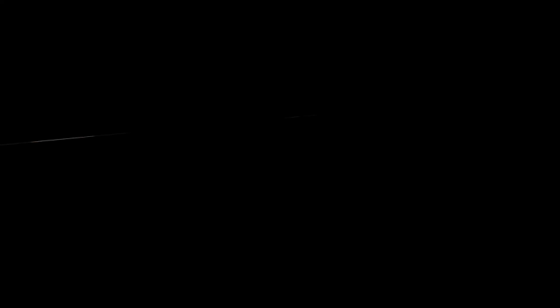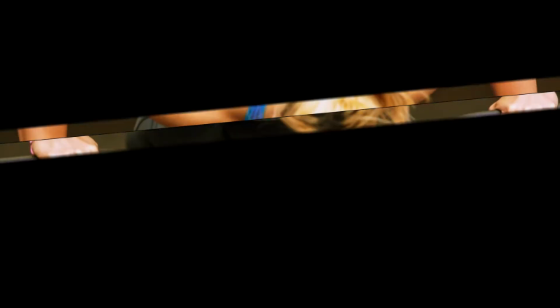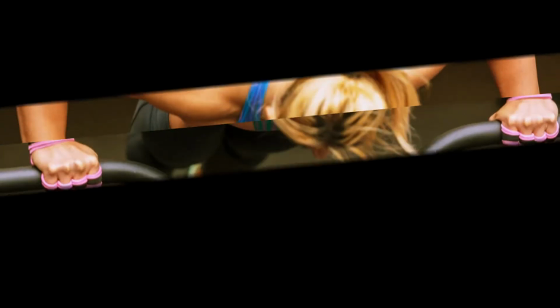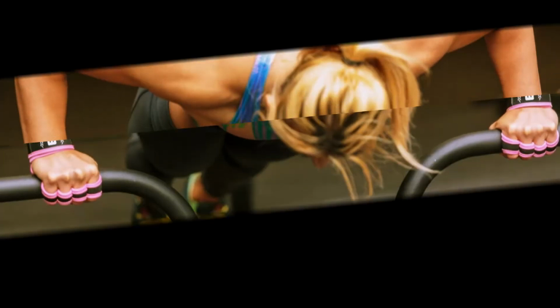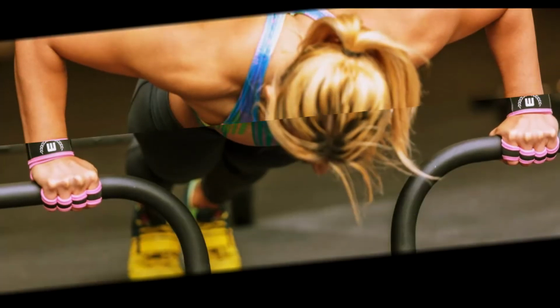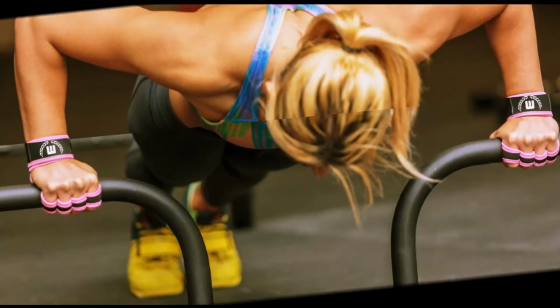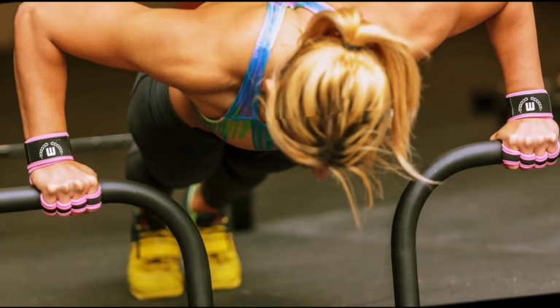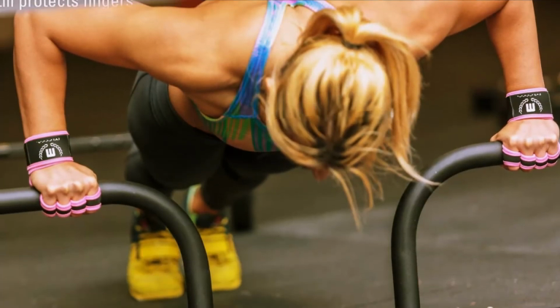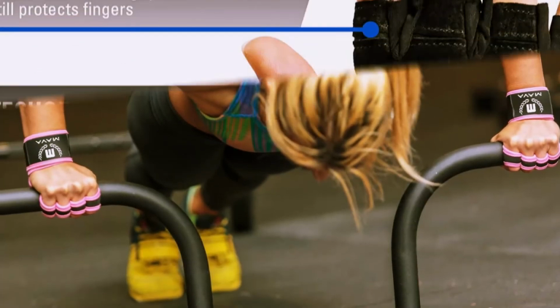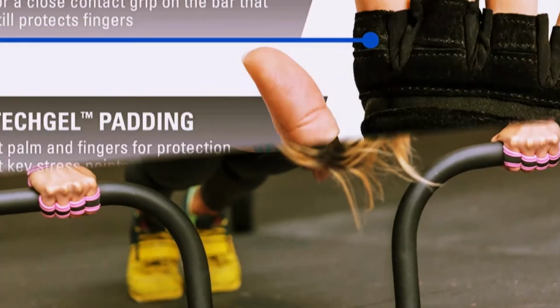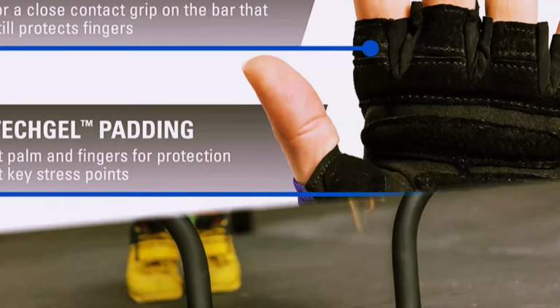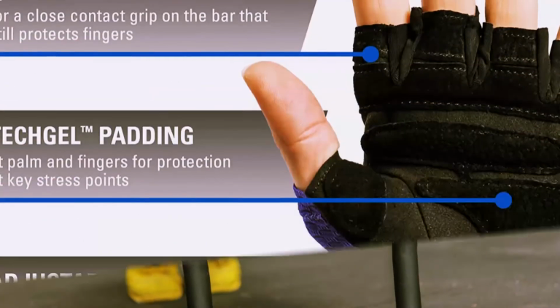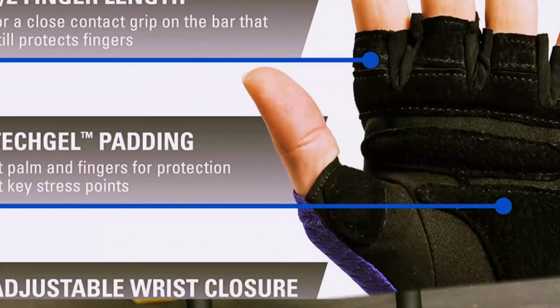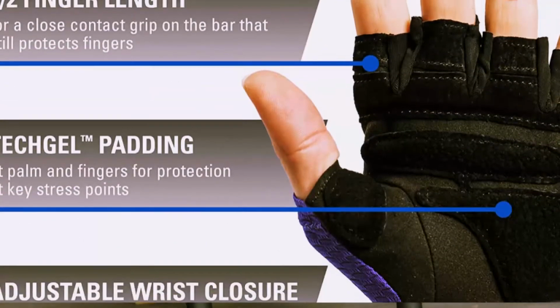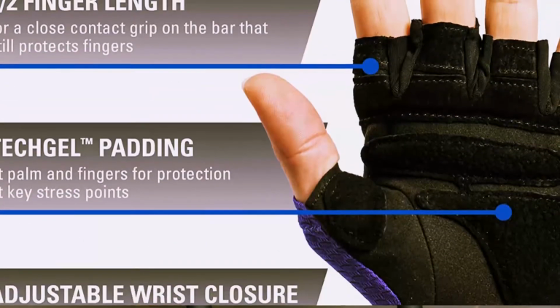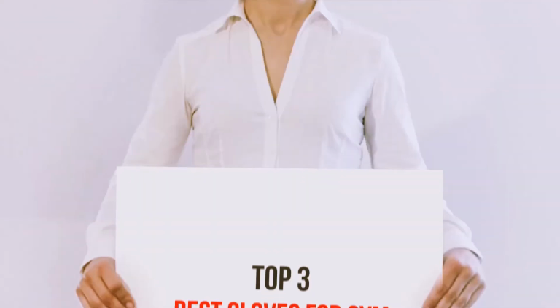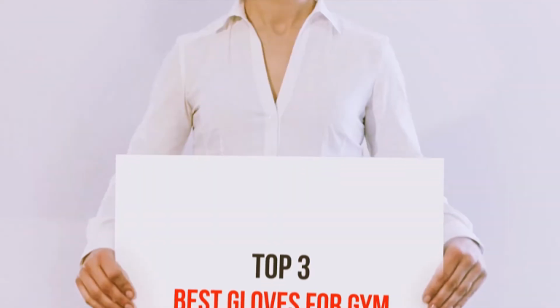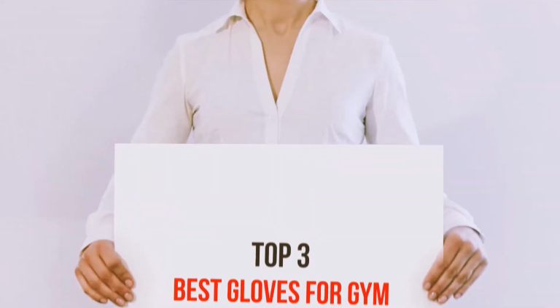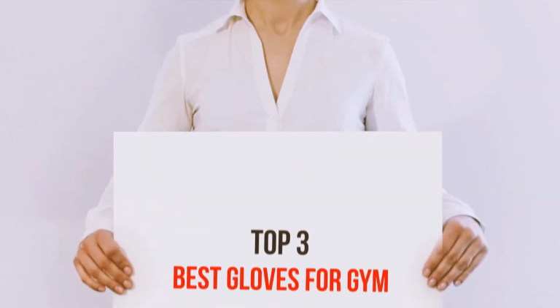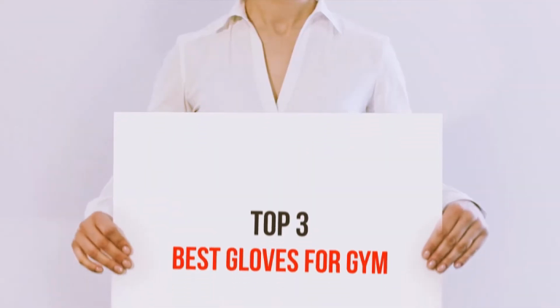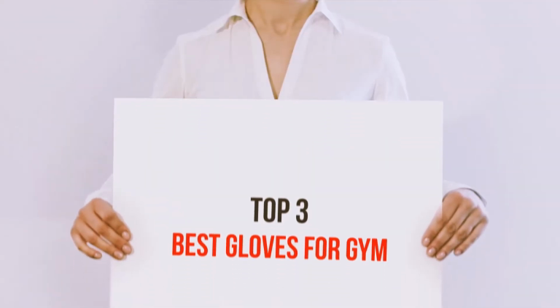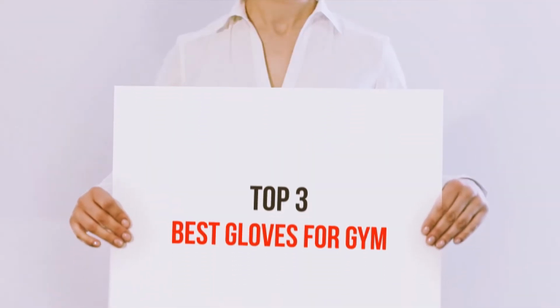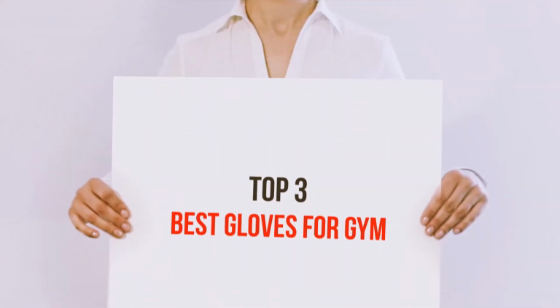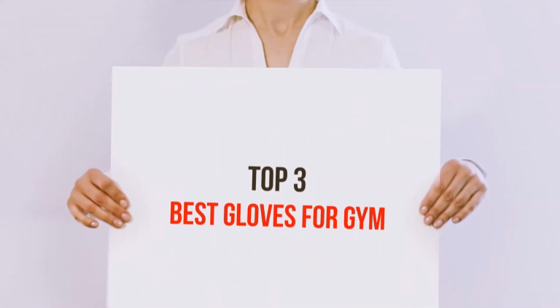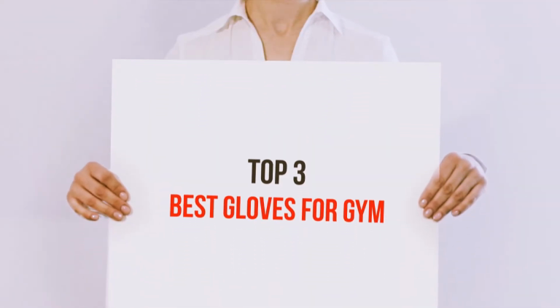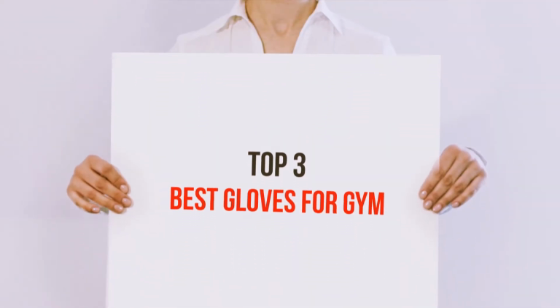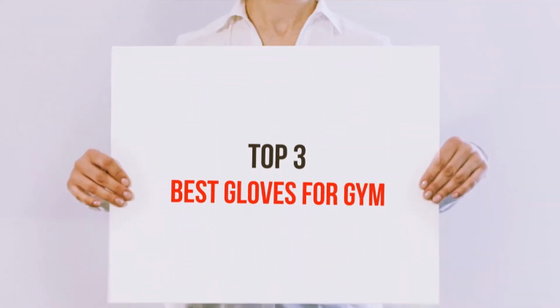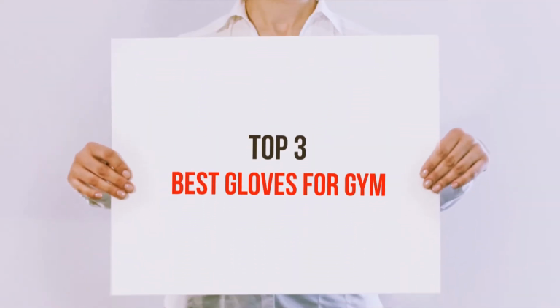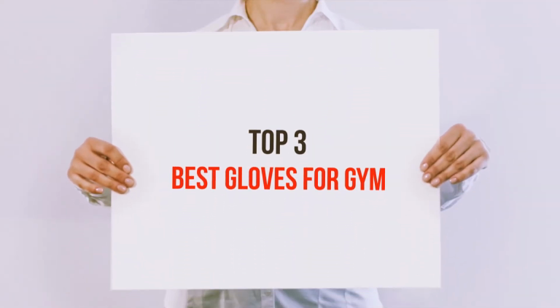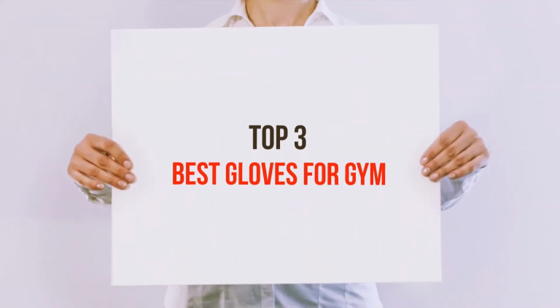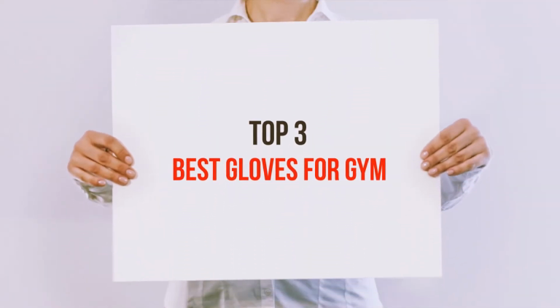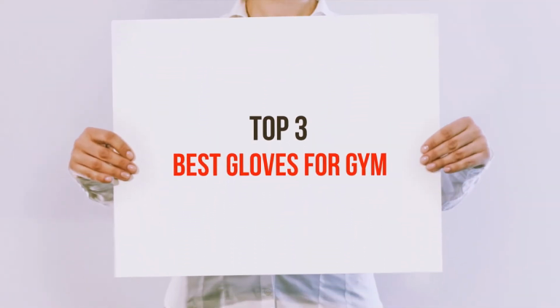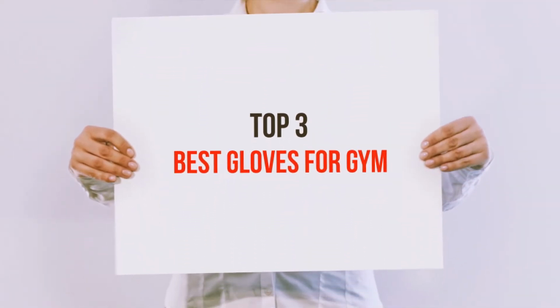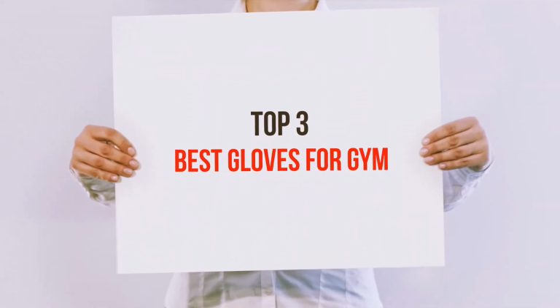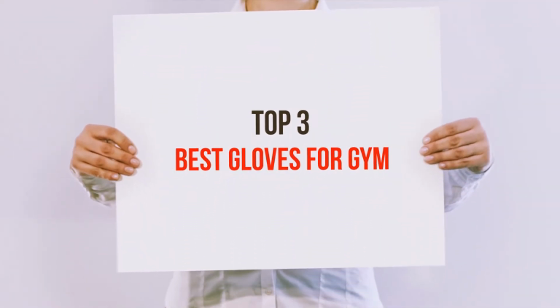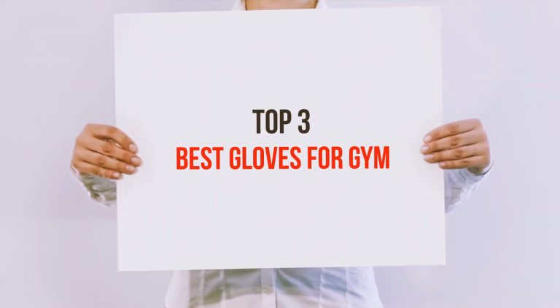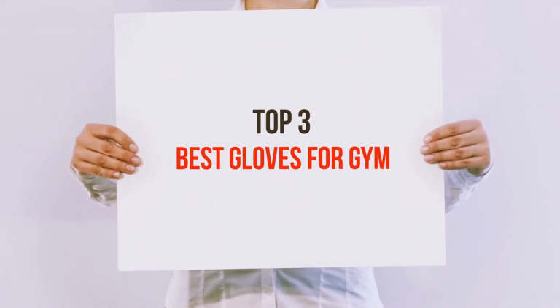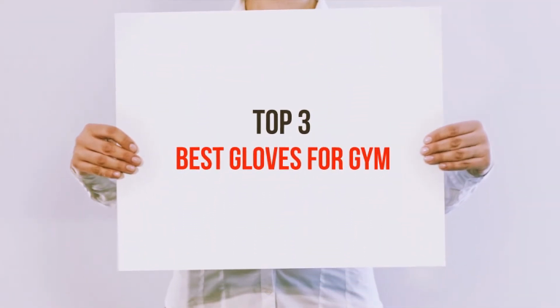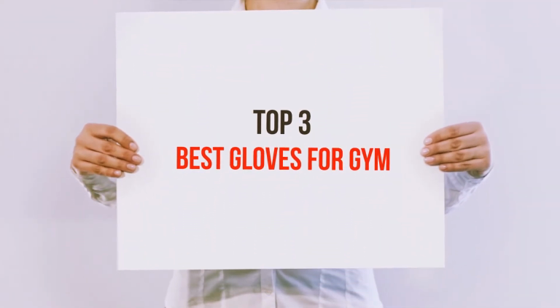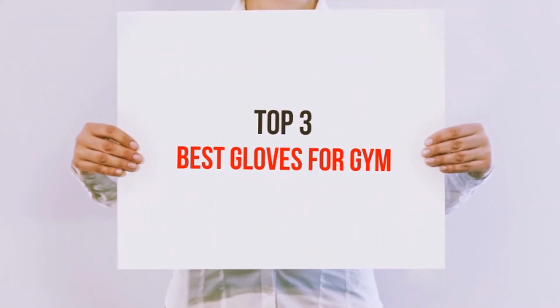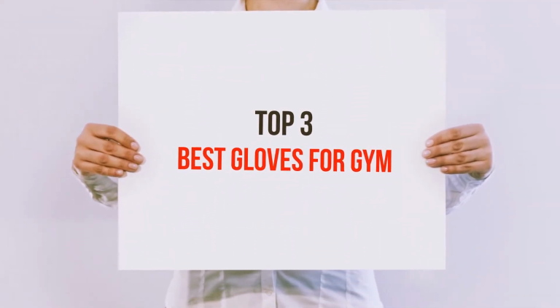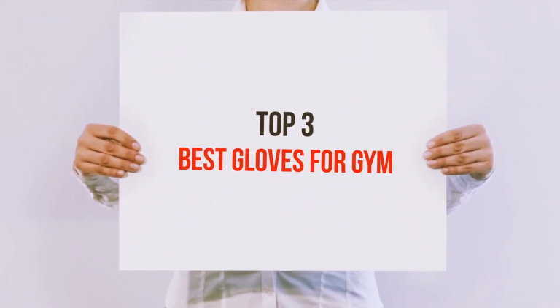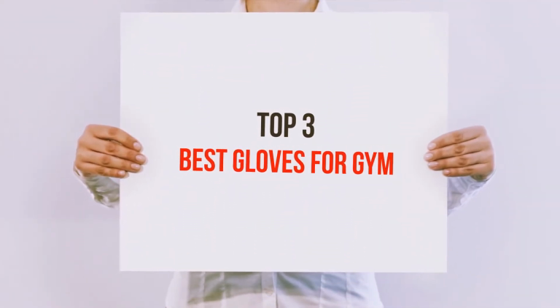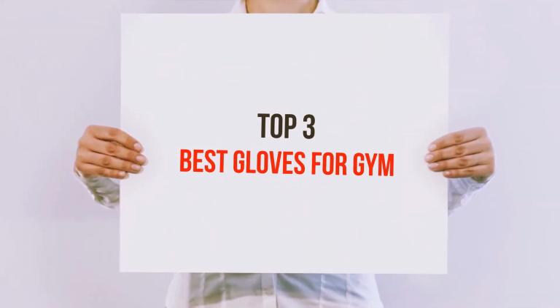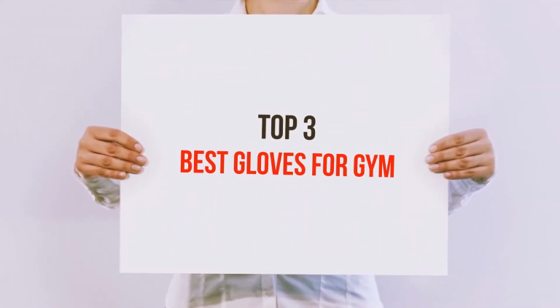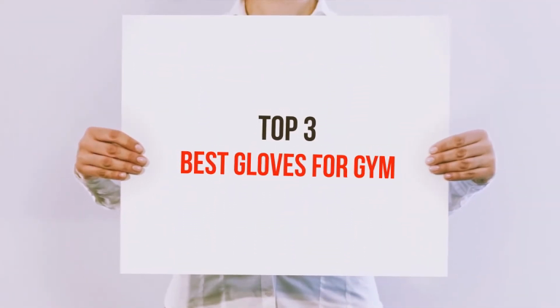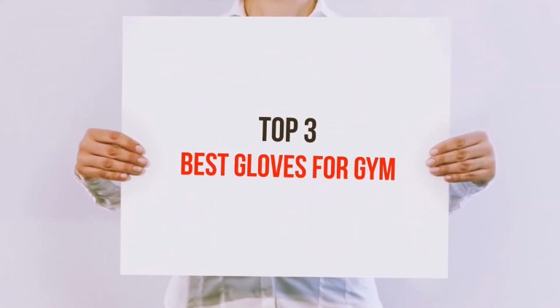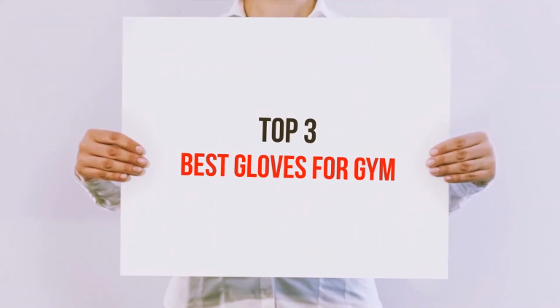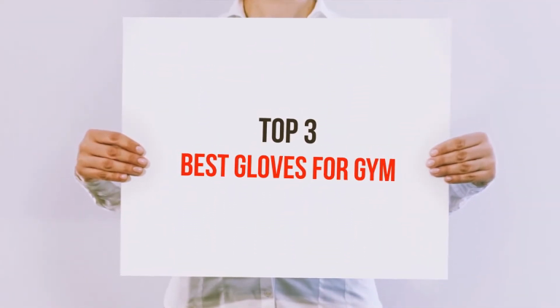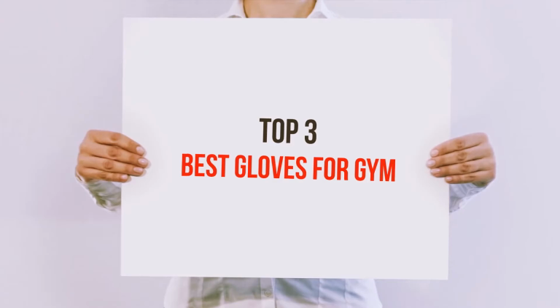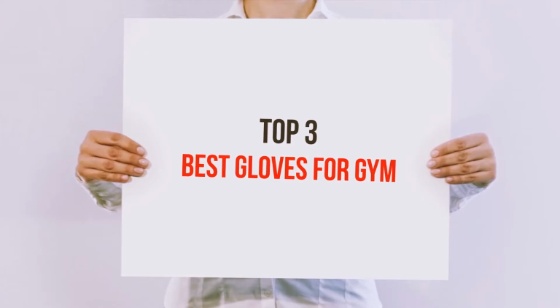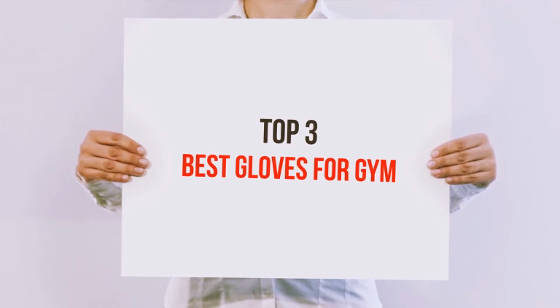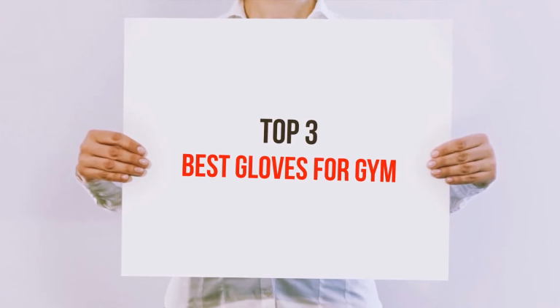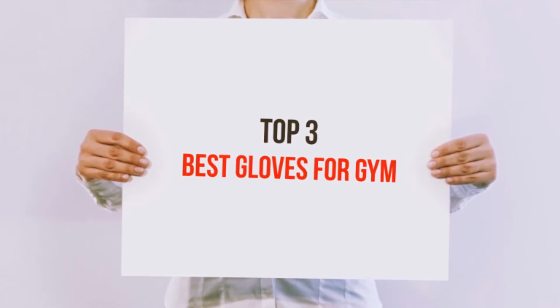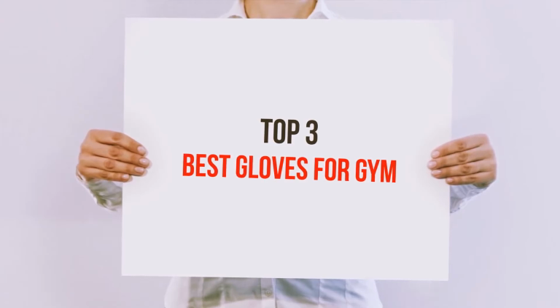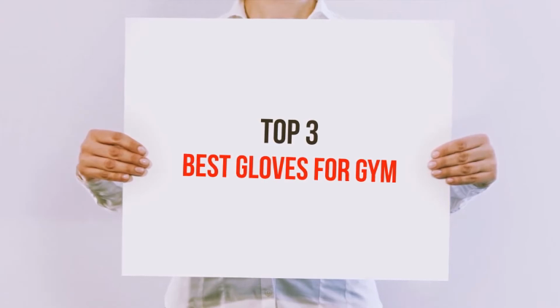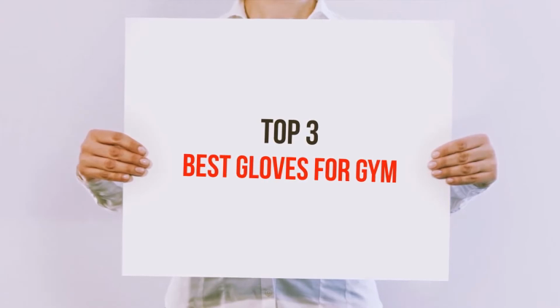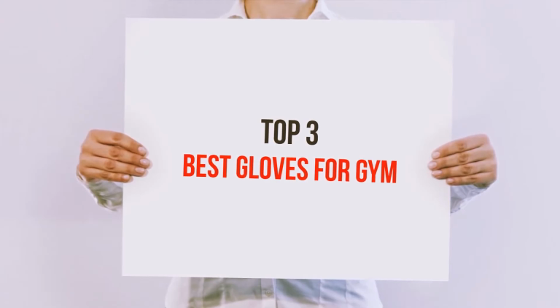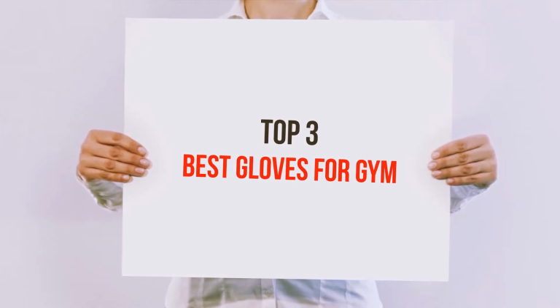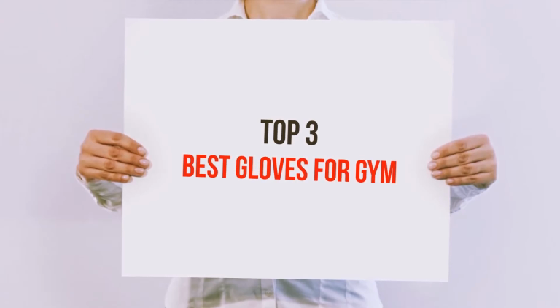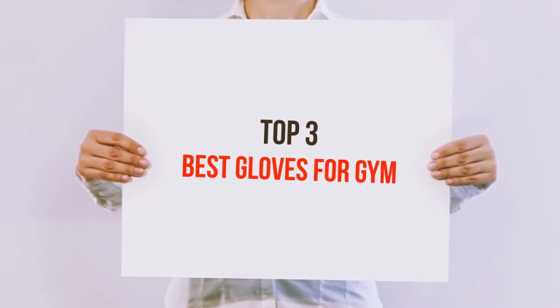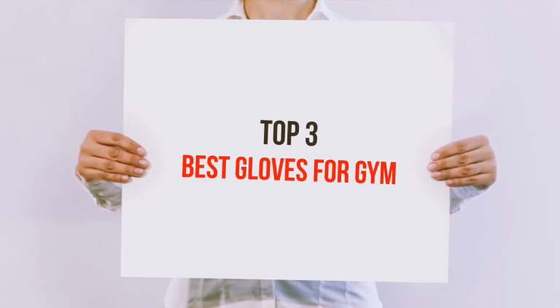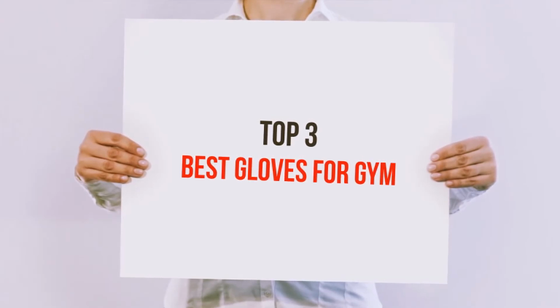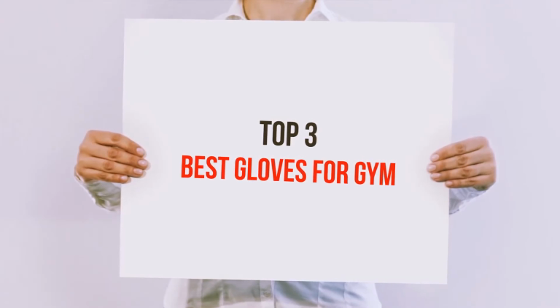Hi guys, welcome back to my channel. In today's video, we're gonna check out the top 3 best gloves for gym.